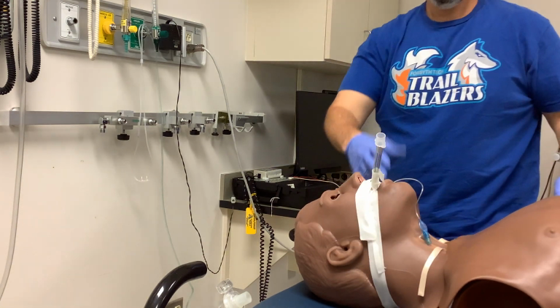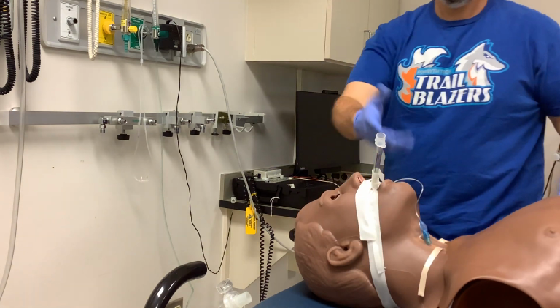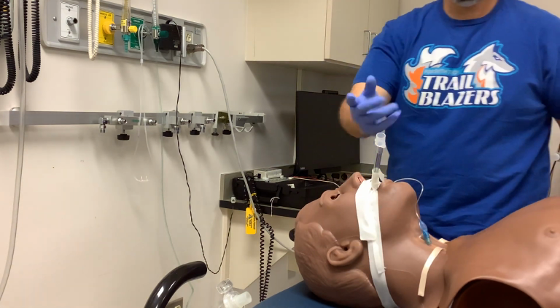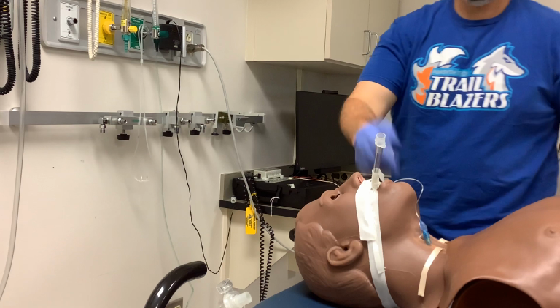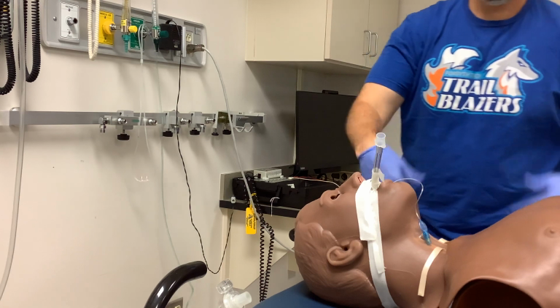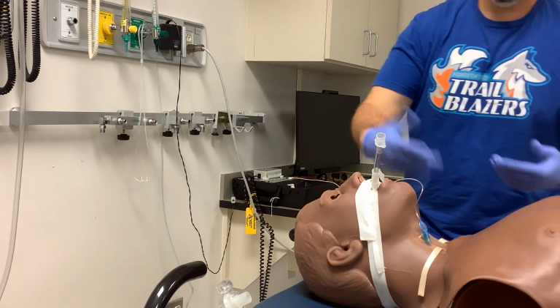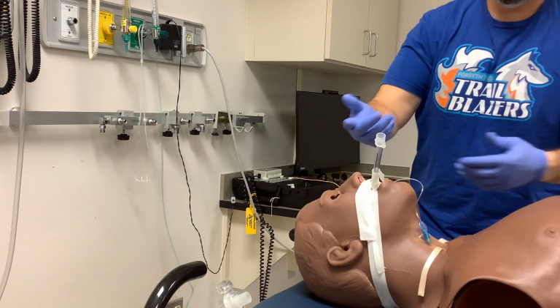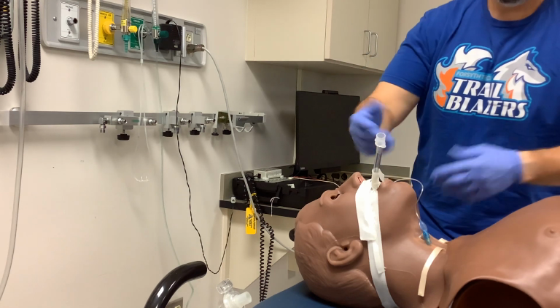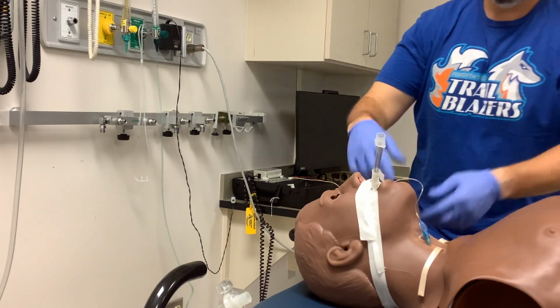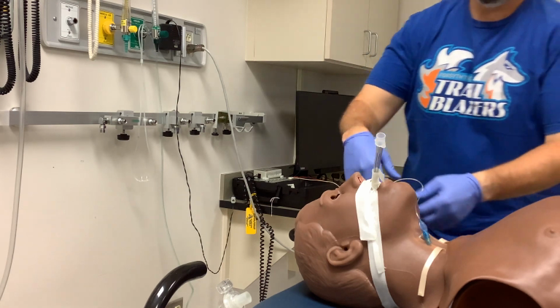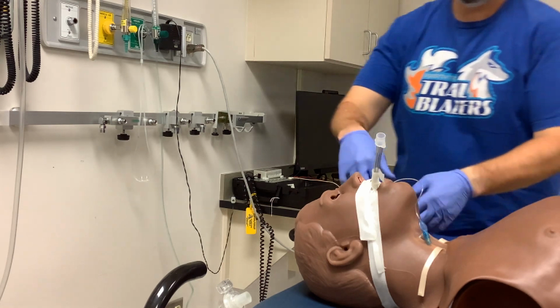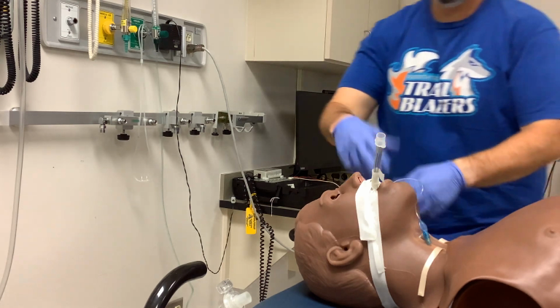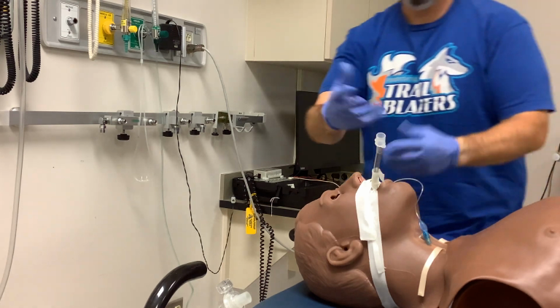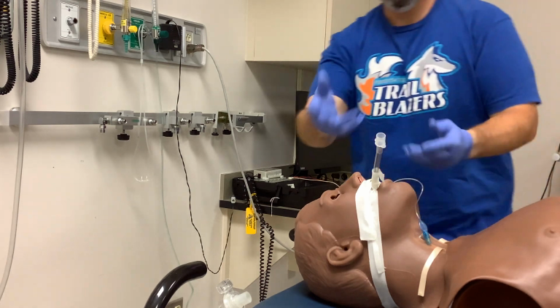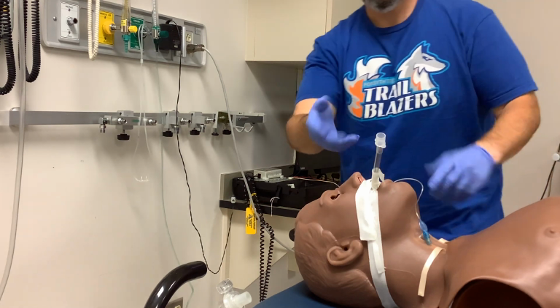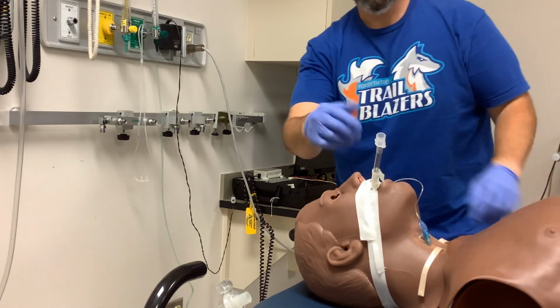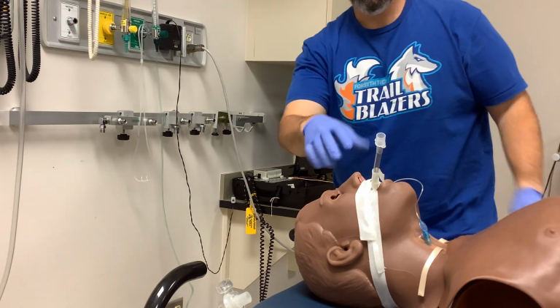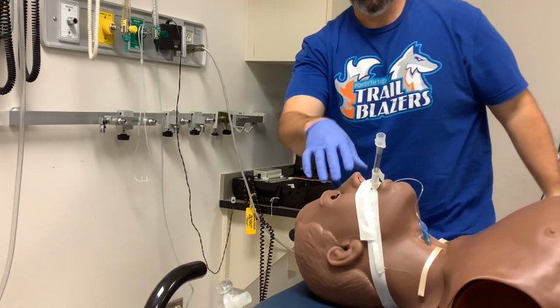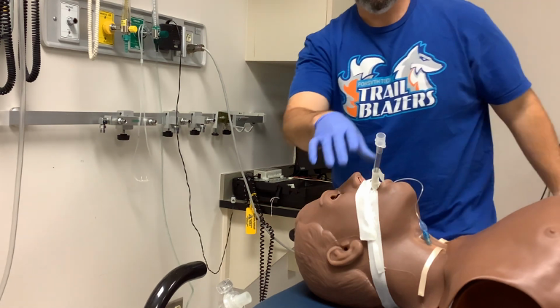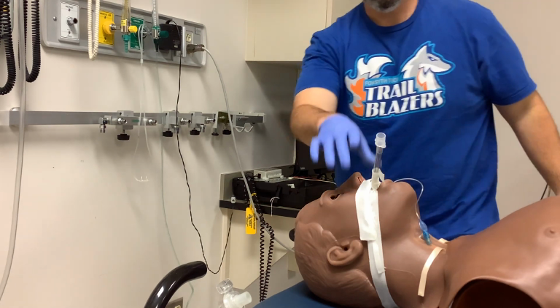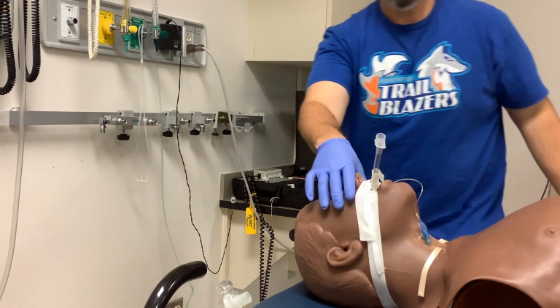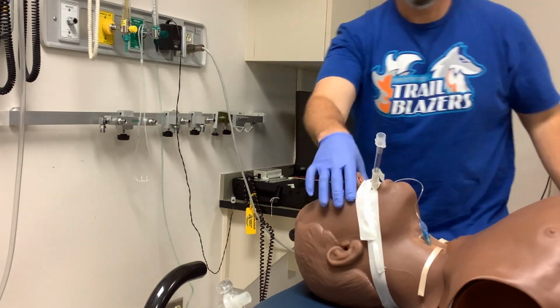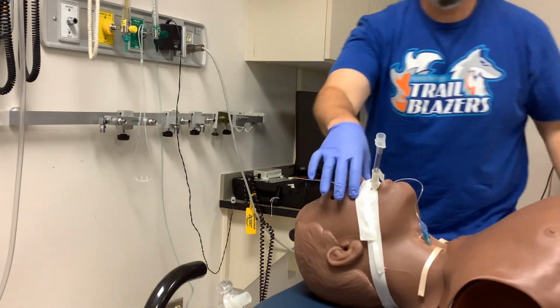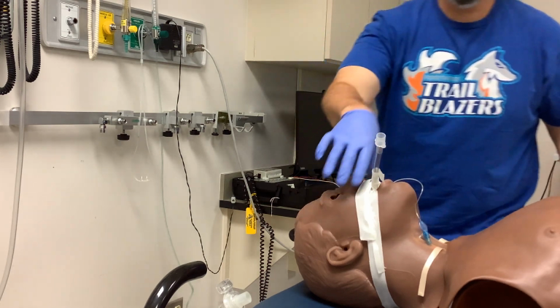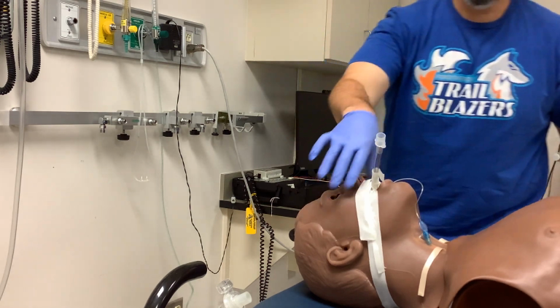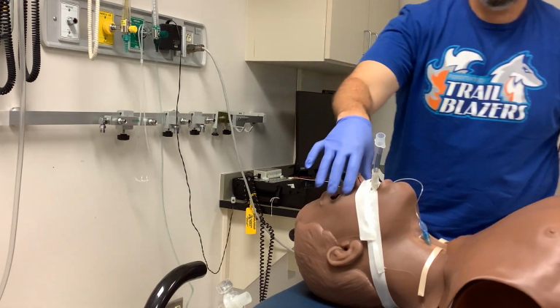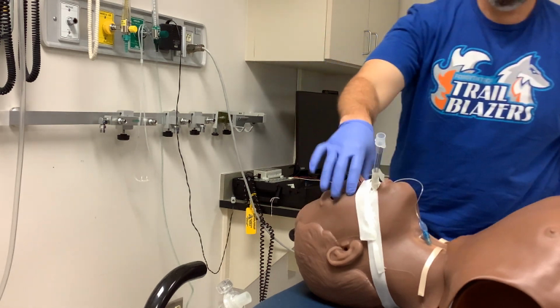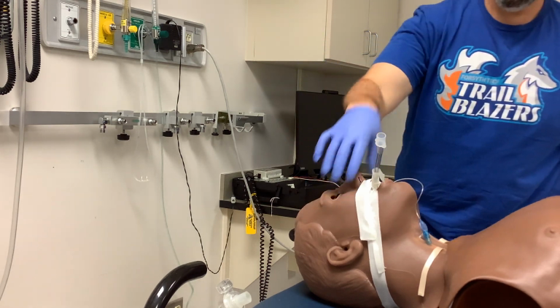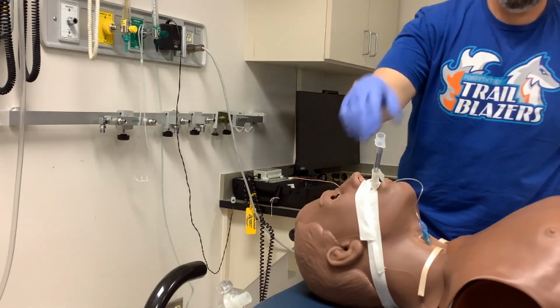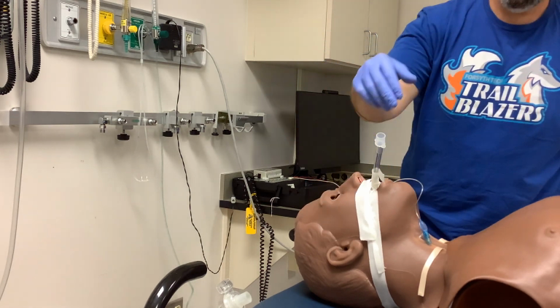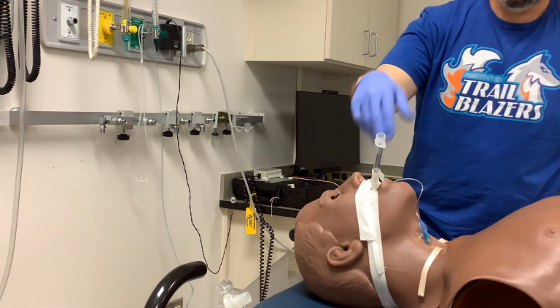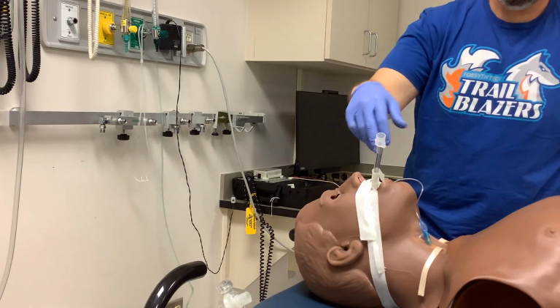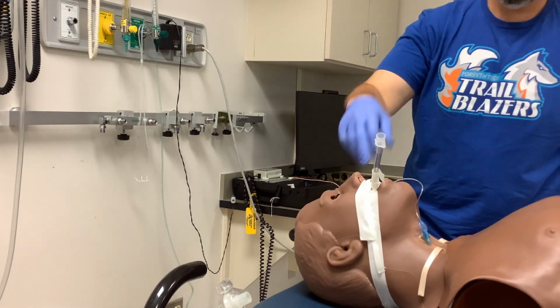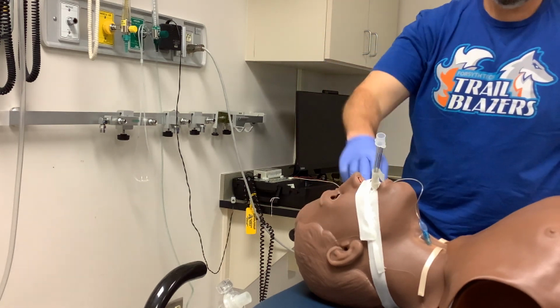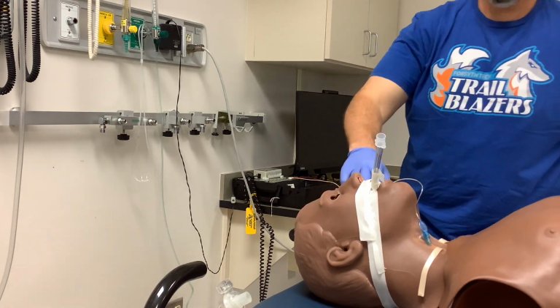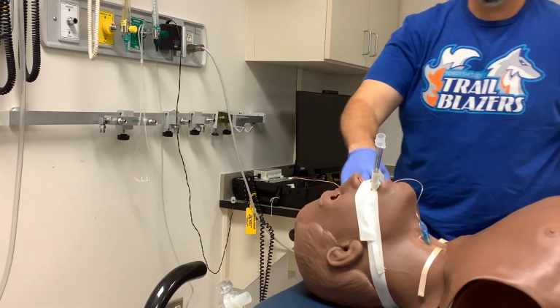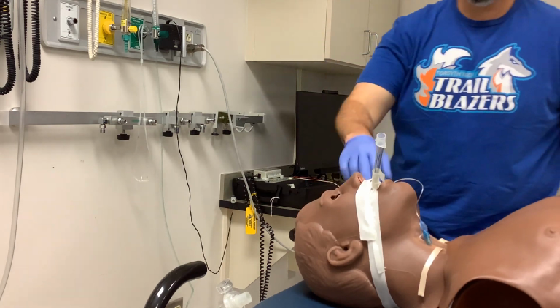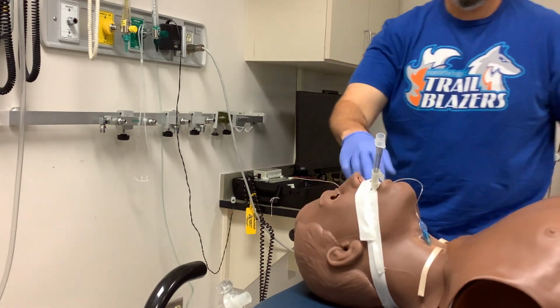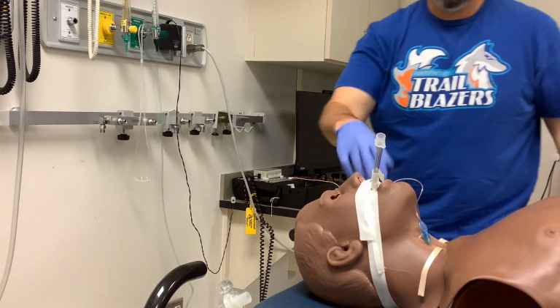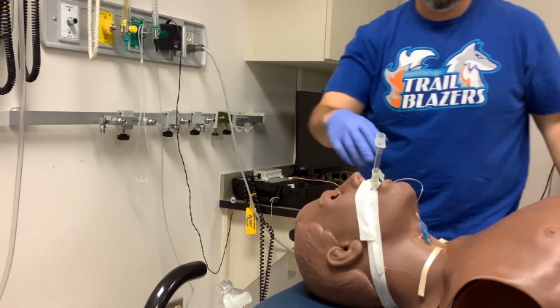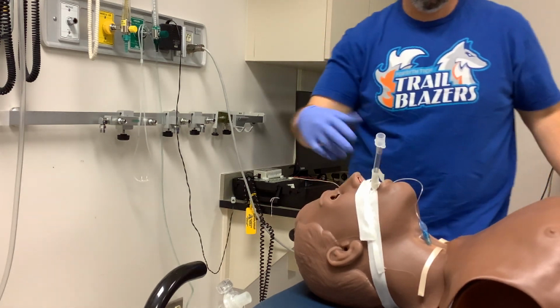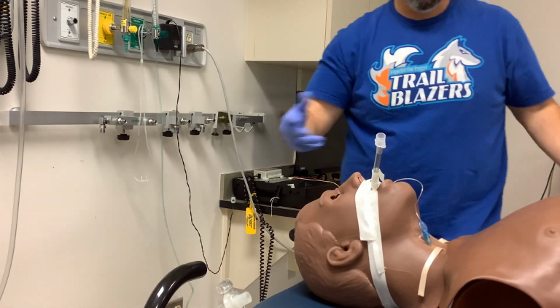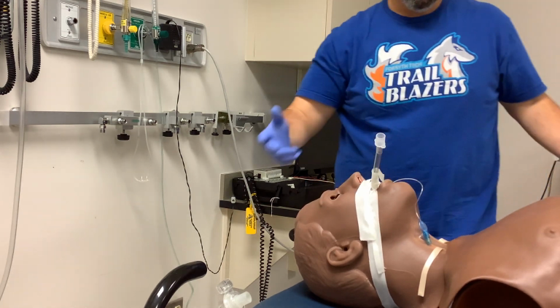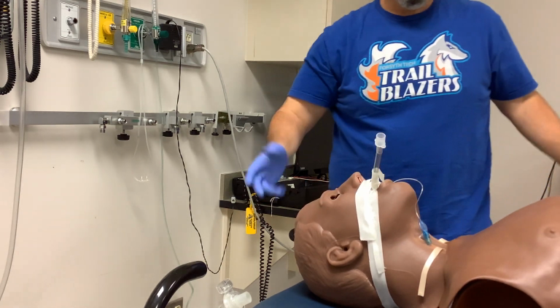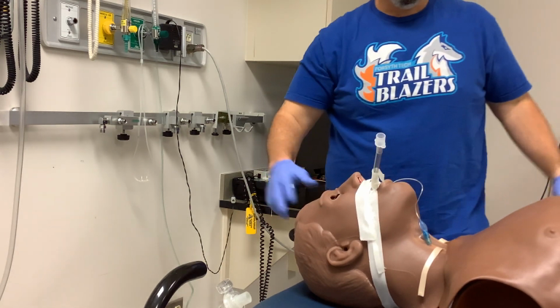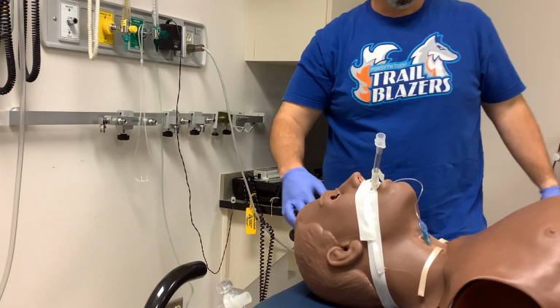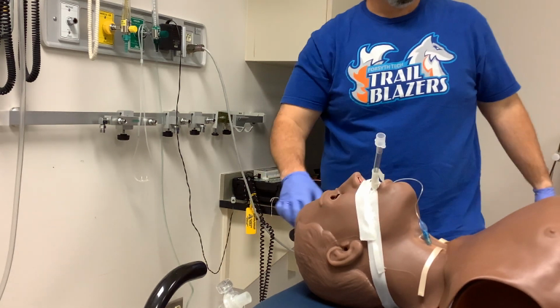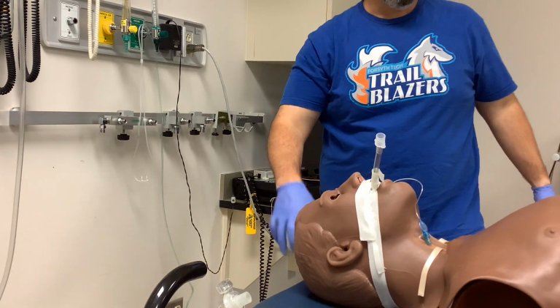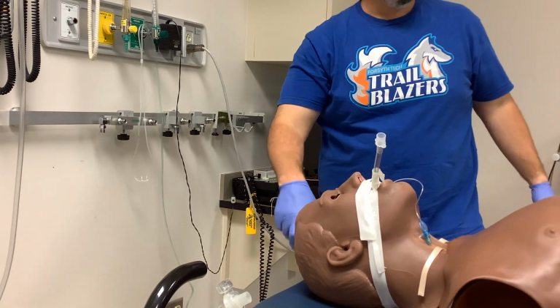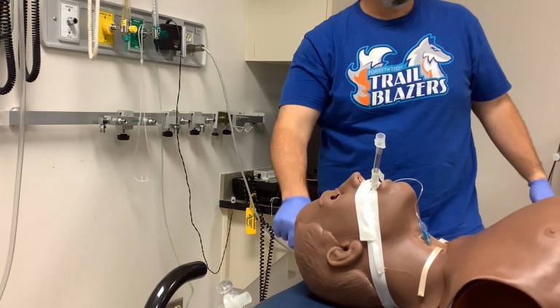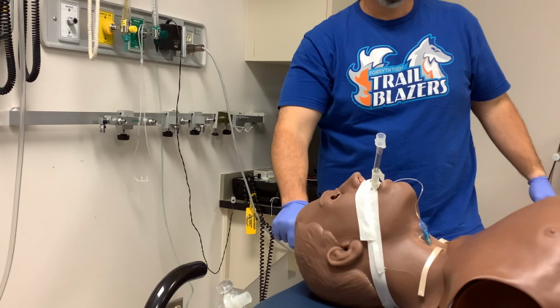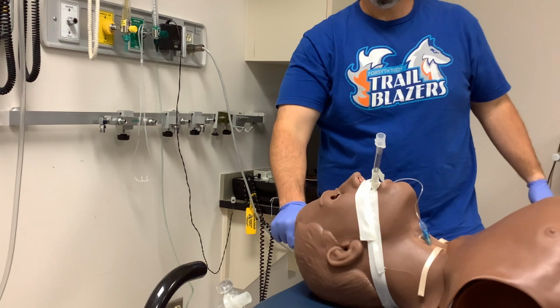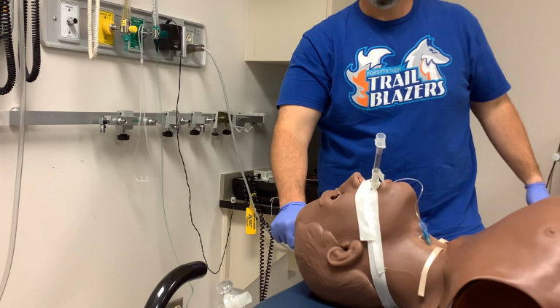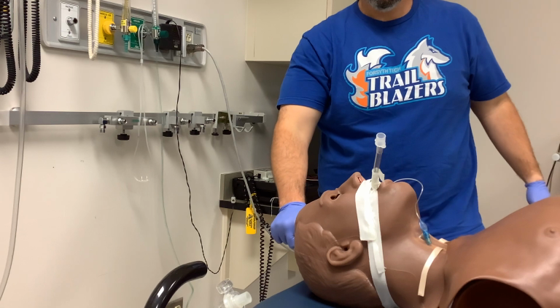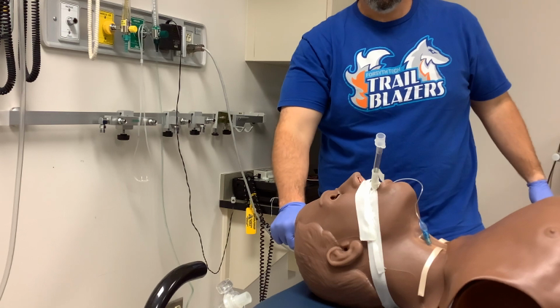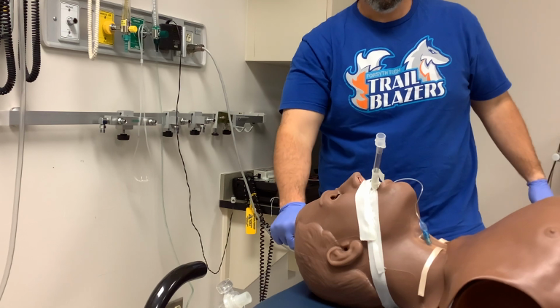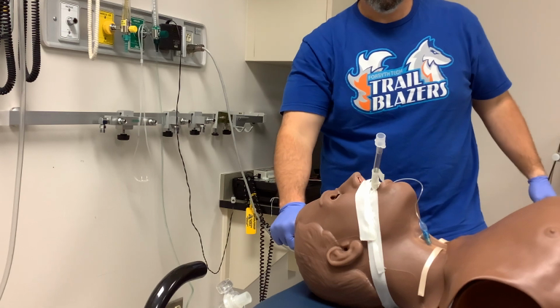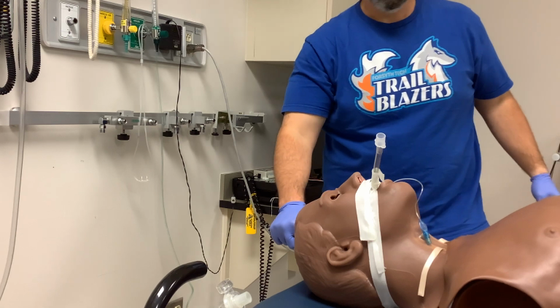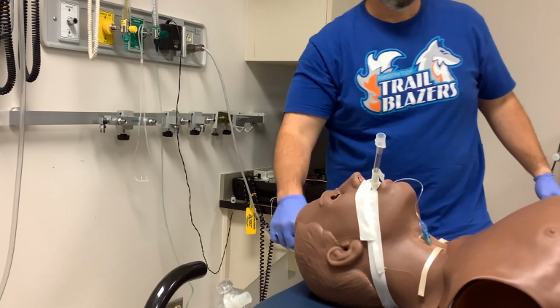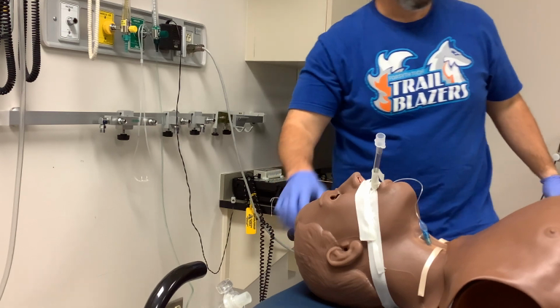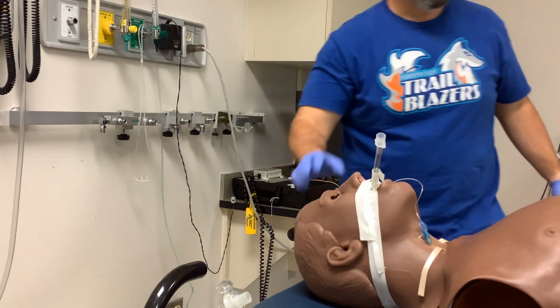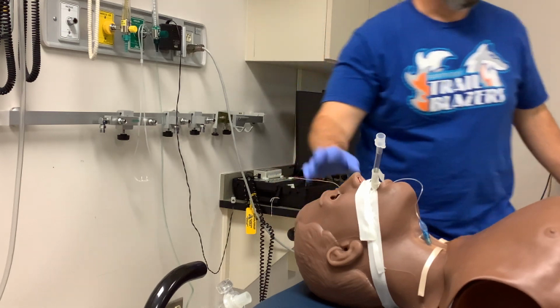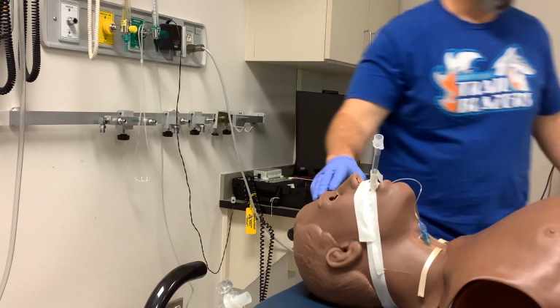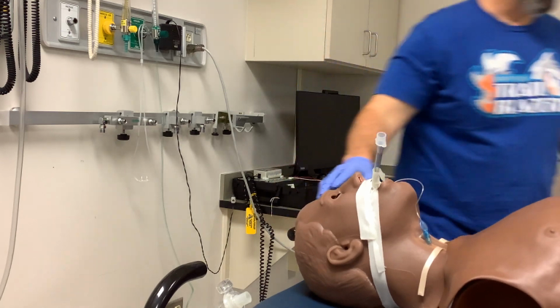It would look better if the tape actually stuck on this mannequin, but that's how we go about securing an endotracheal tube. Thank you.